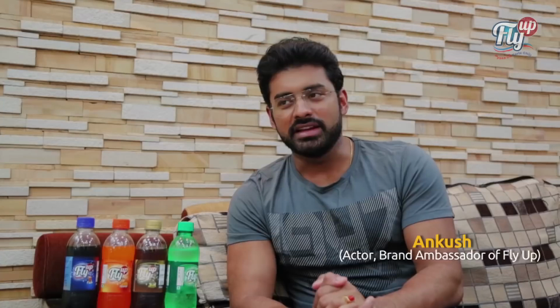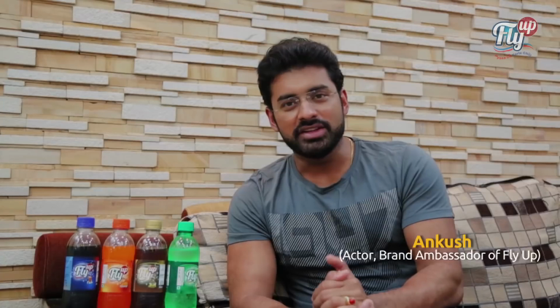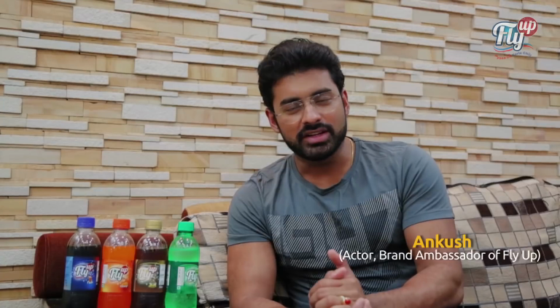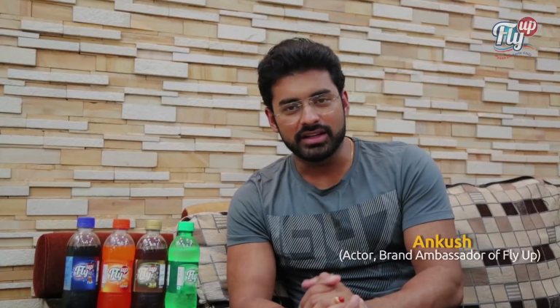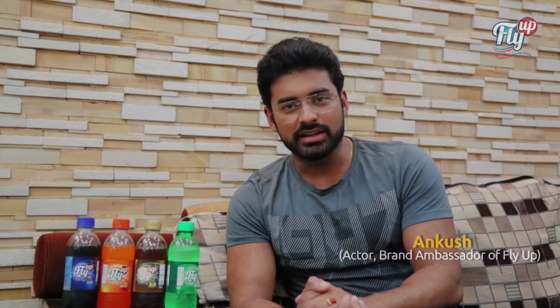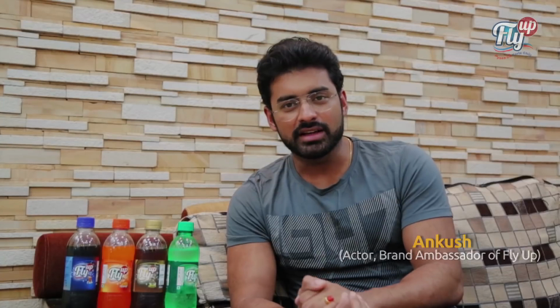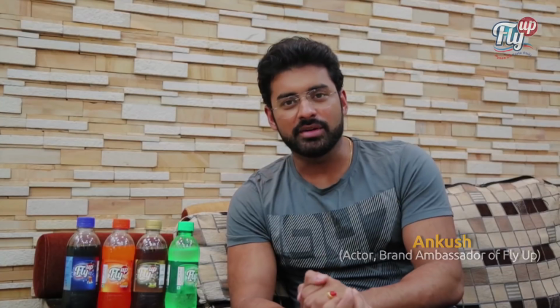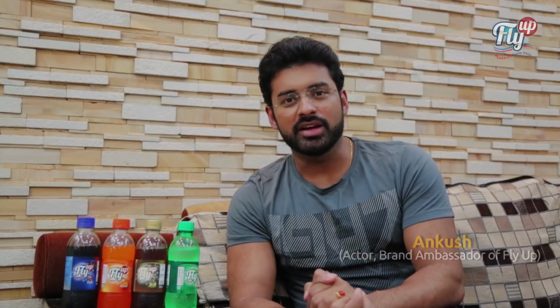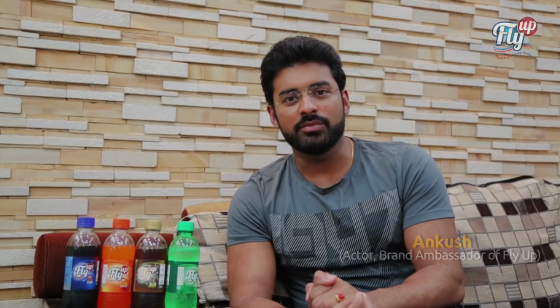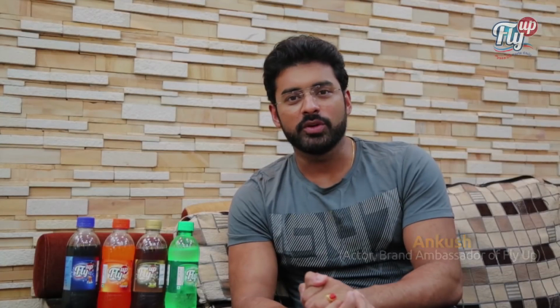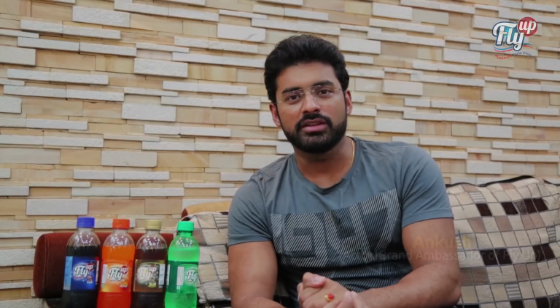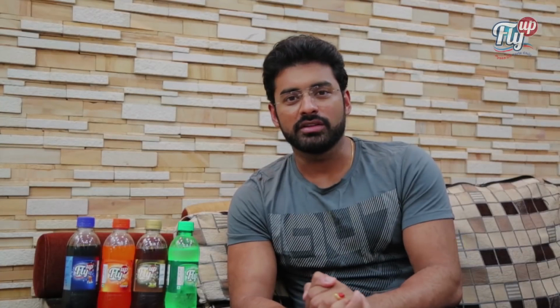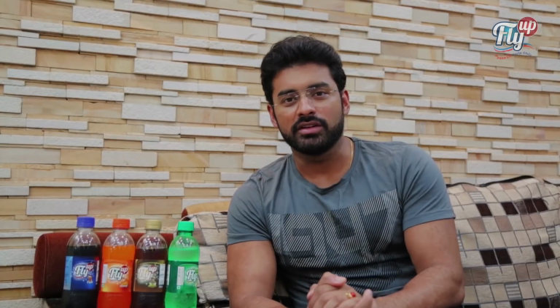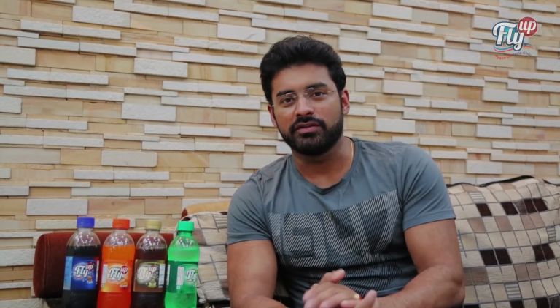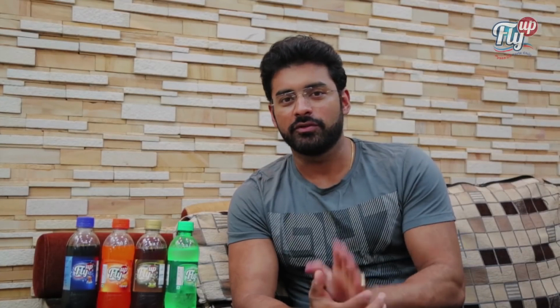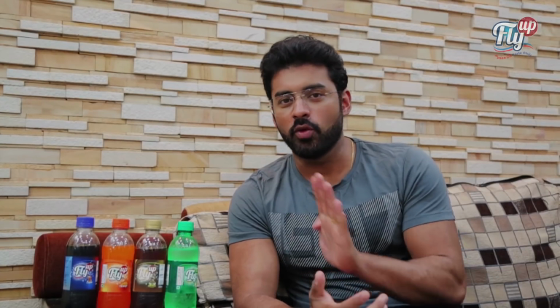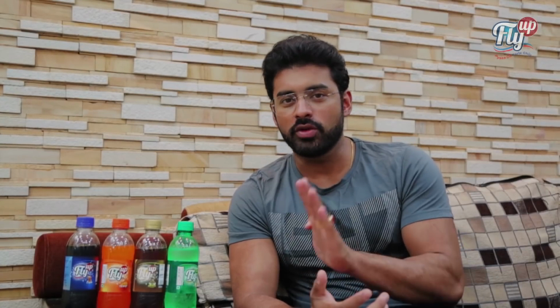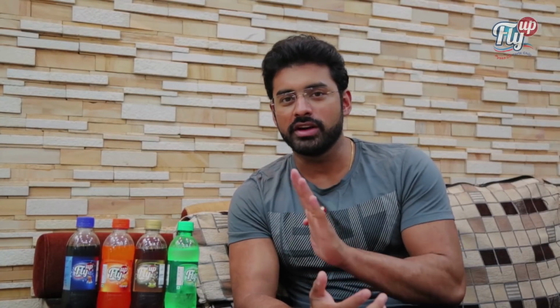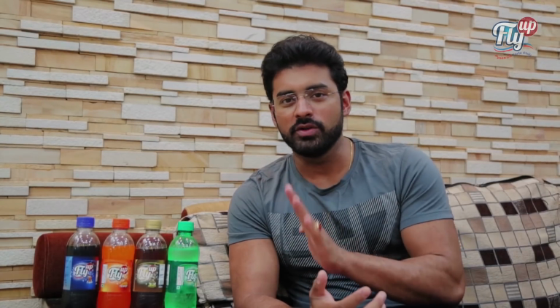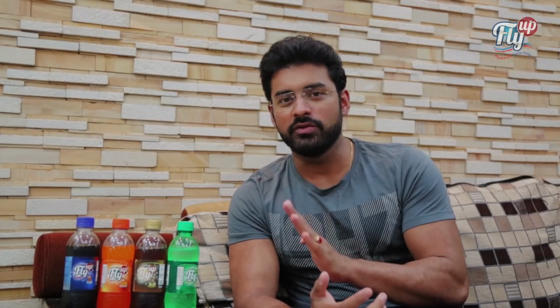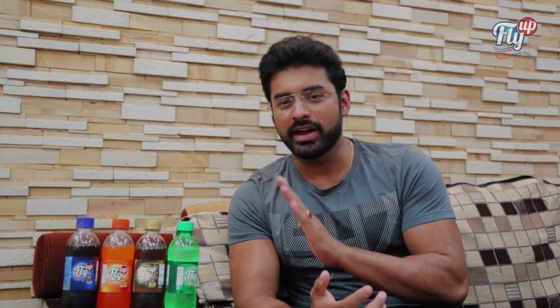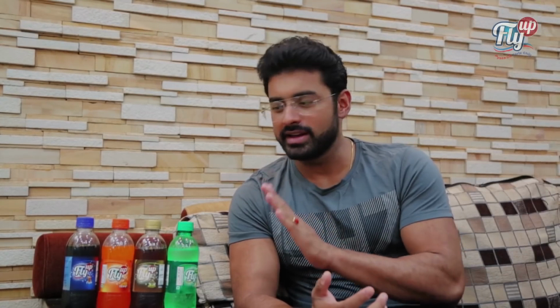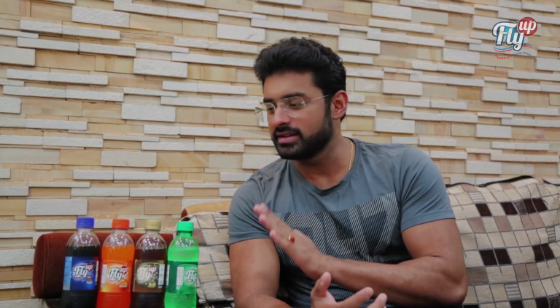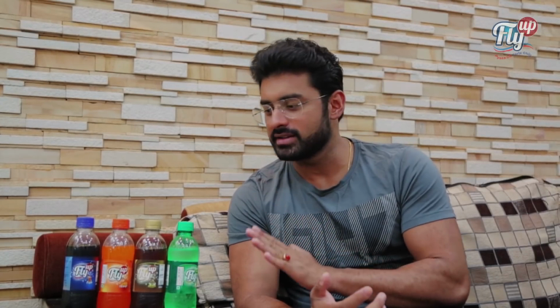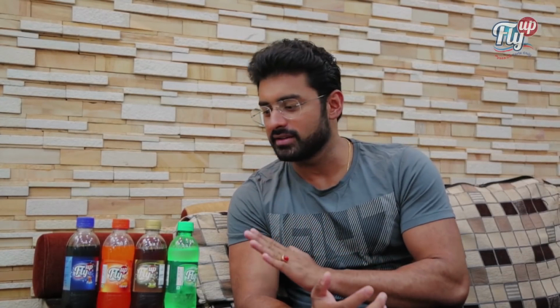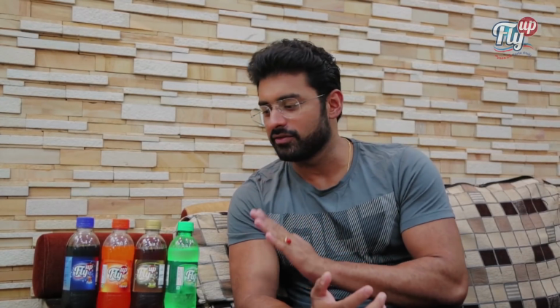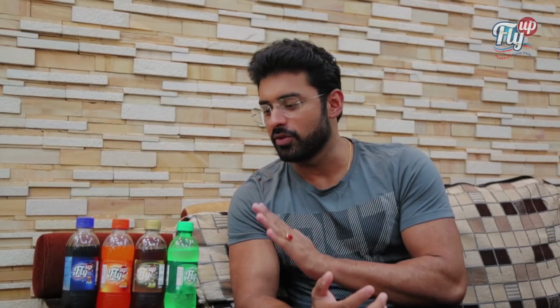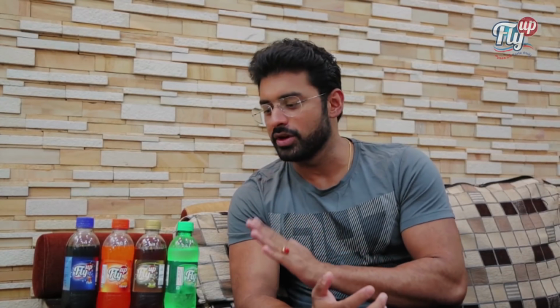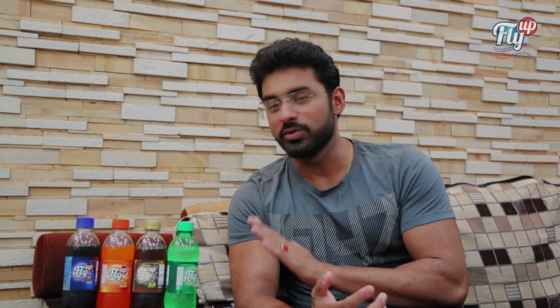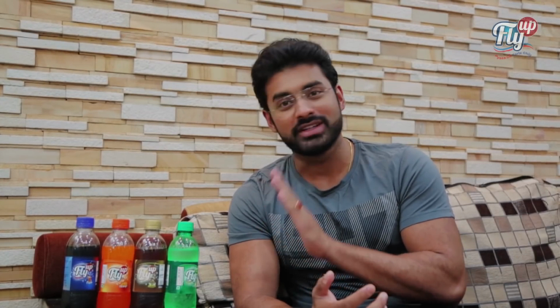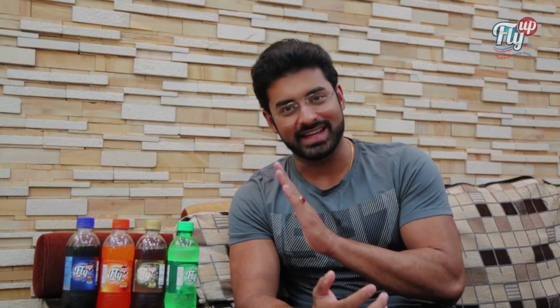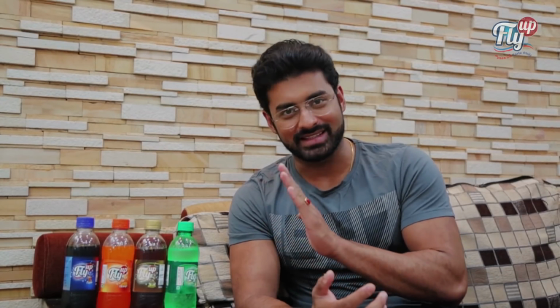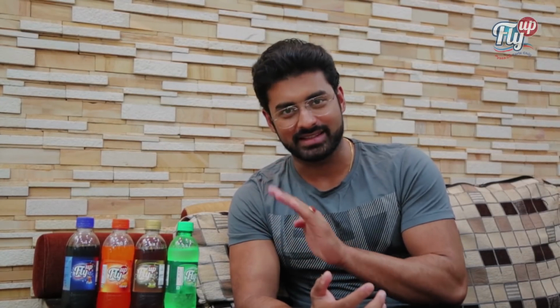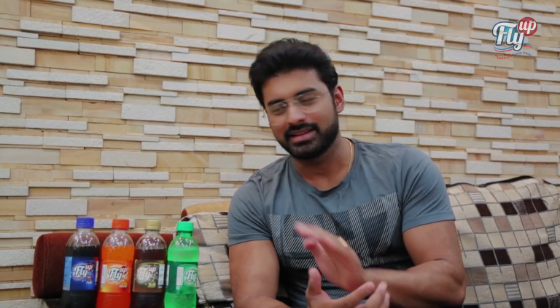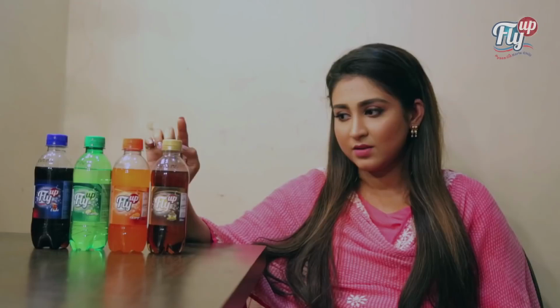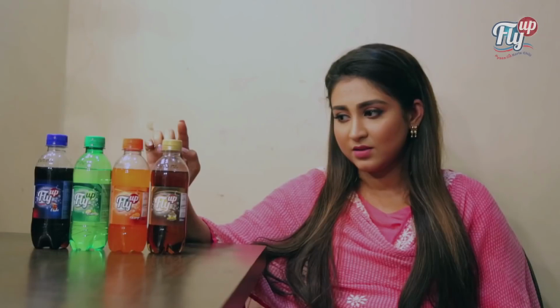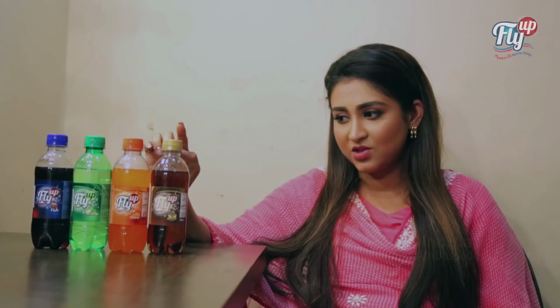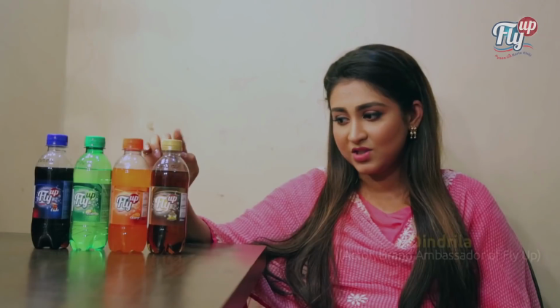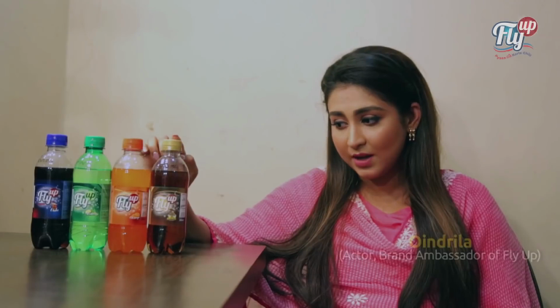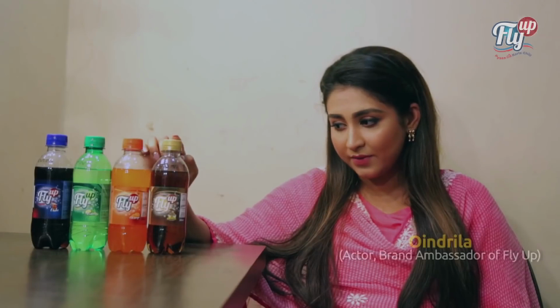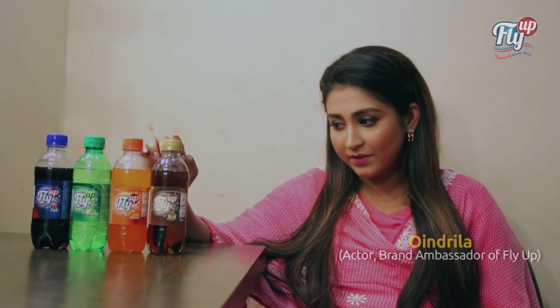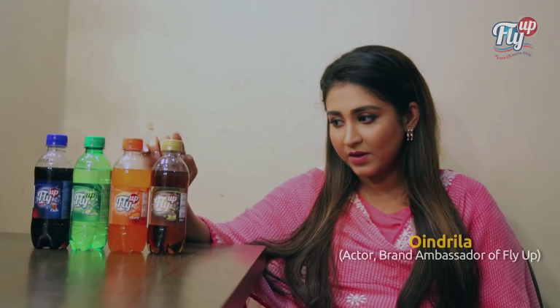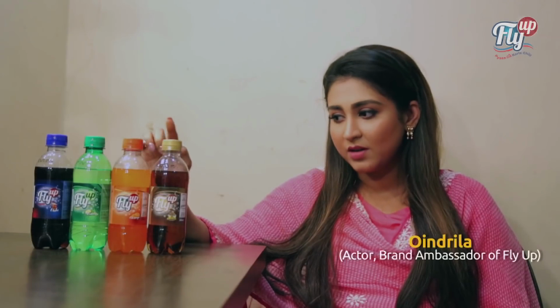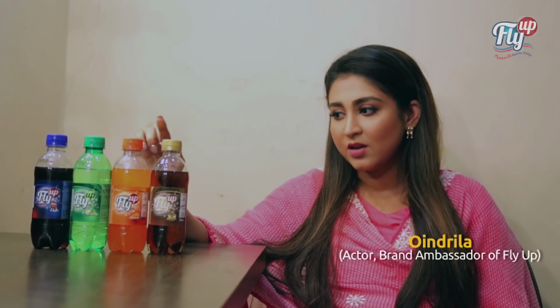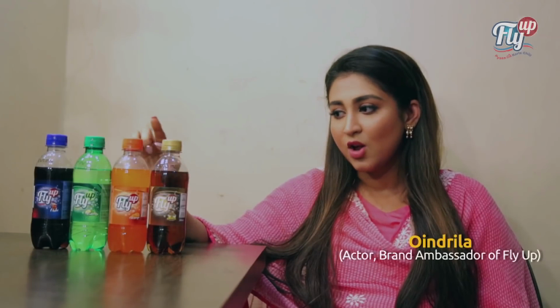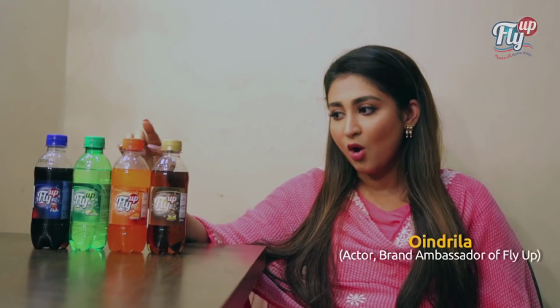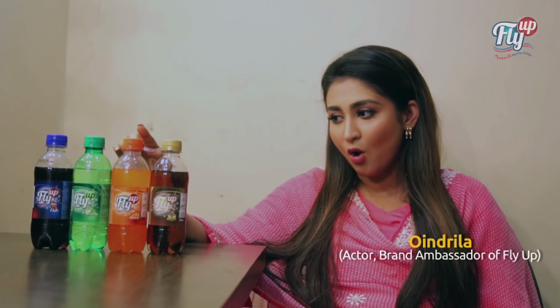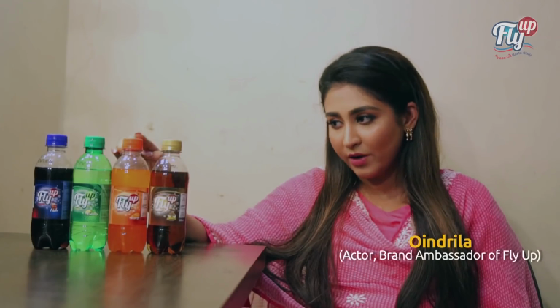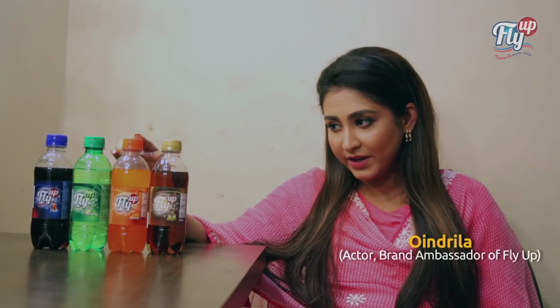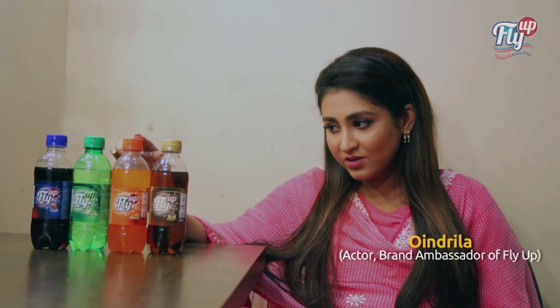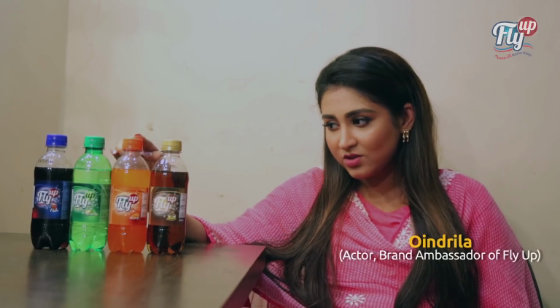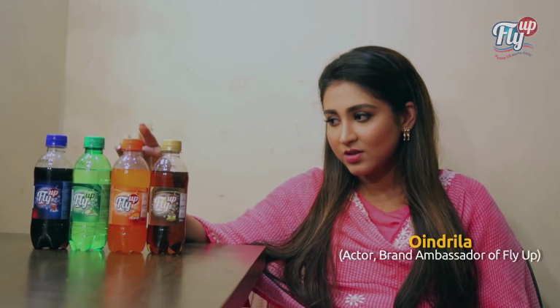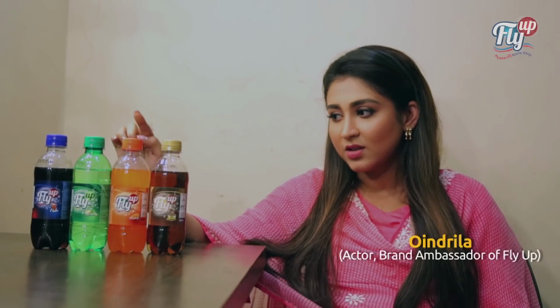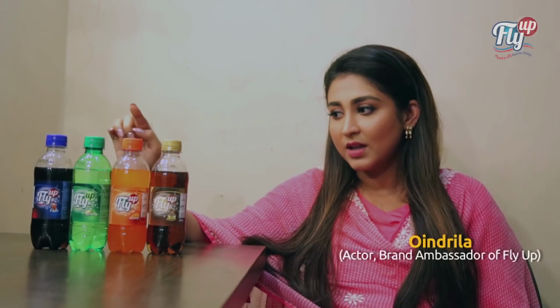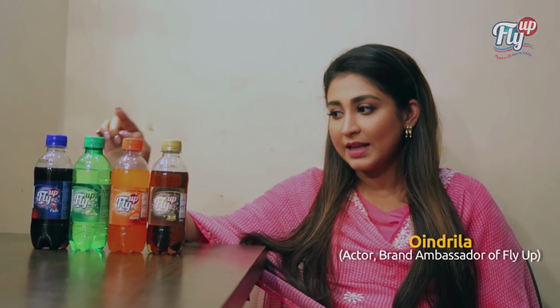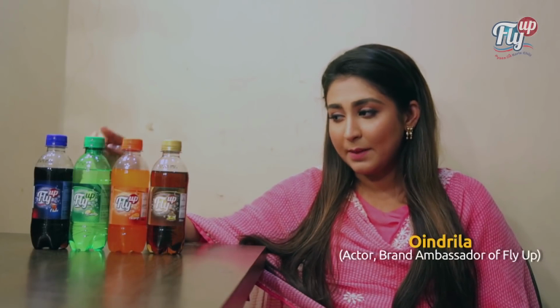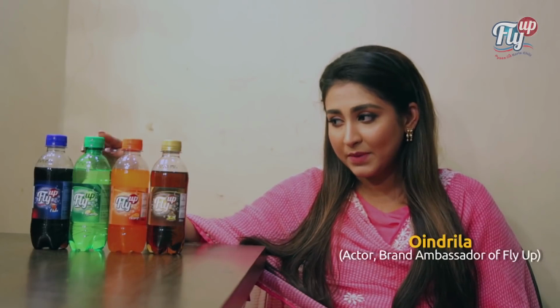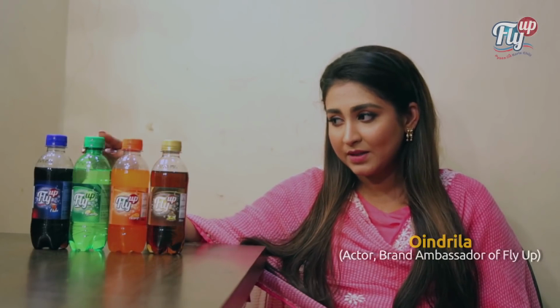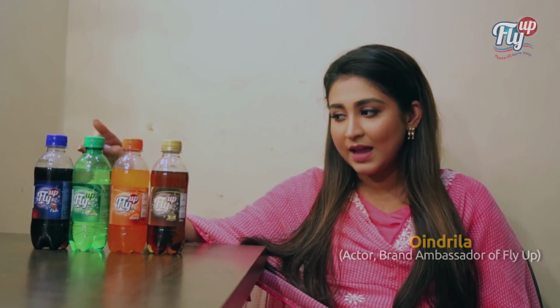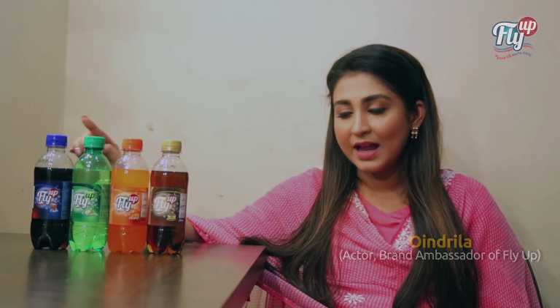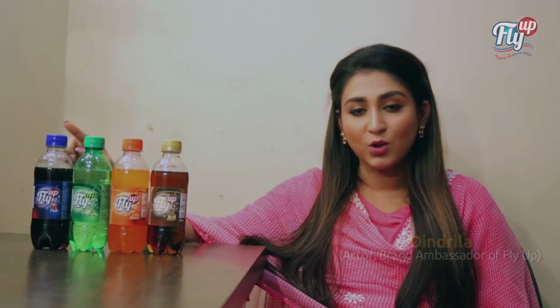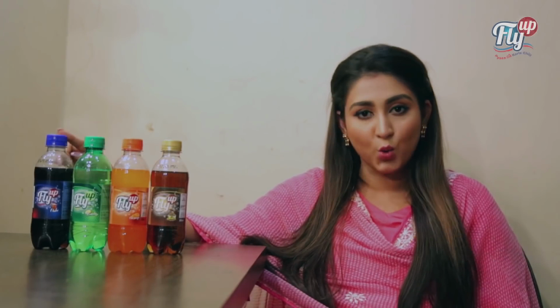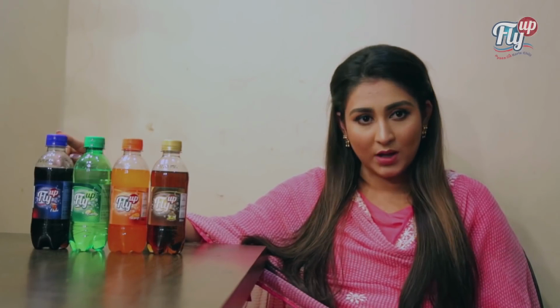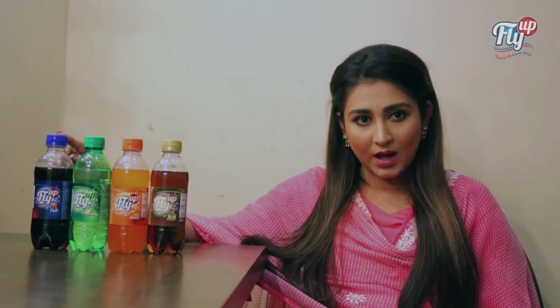Initially they are coming up with 4 new variants, 4 new tastes: Jeera flavor, Orange, Lemon, and Cola.